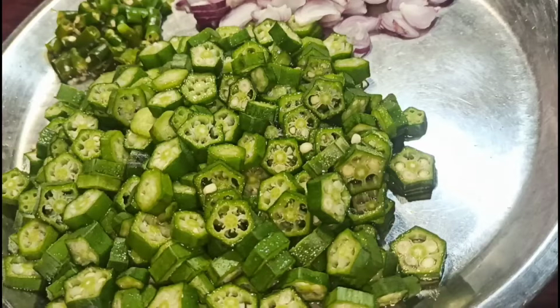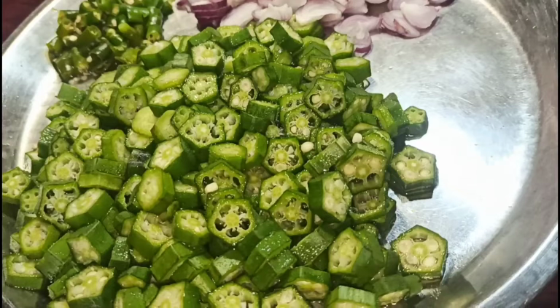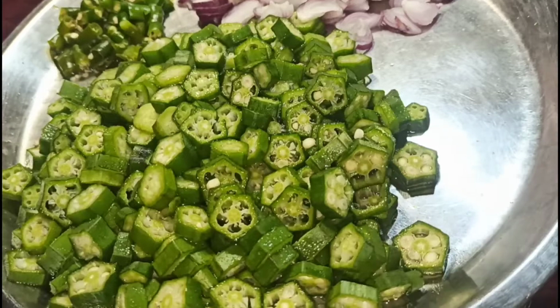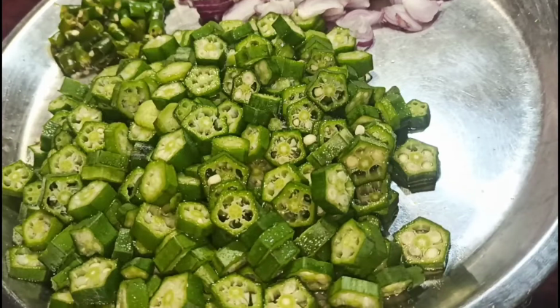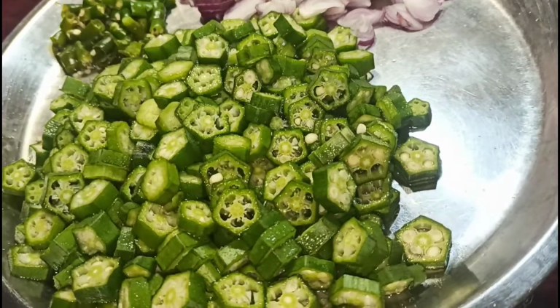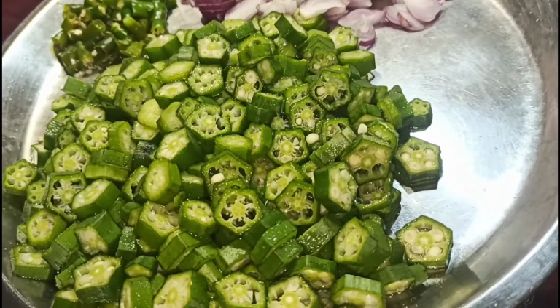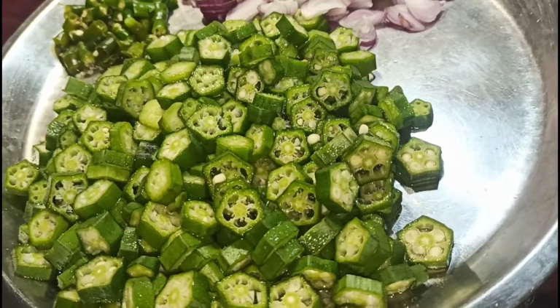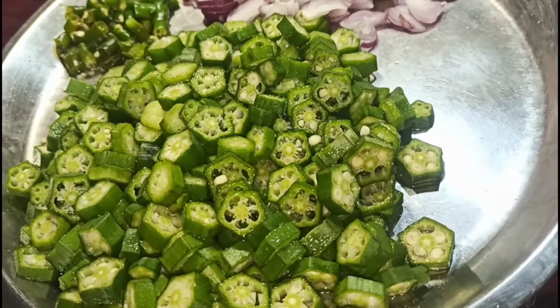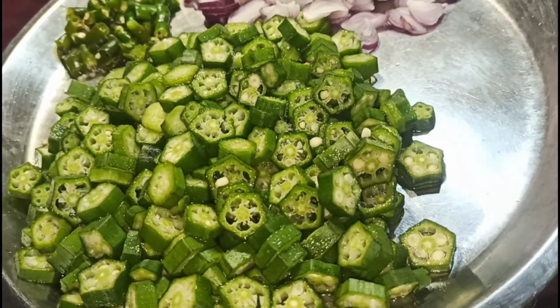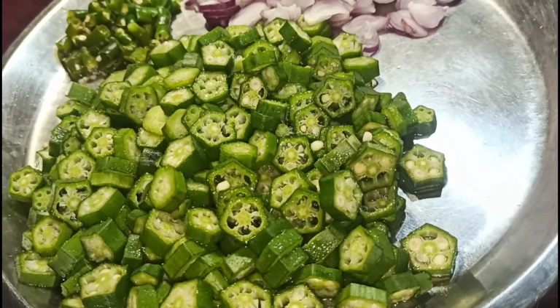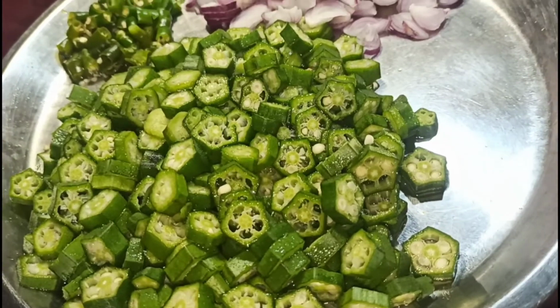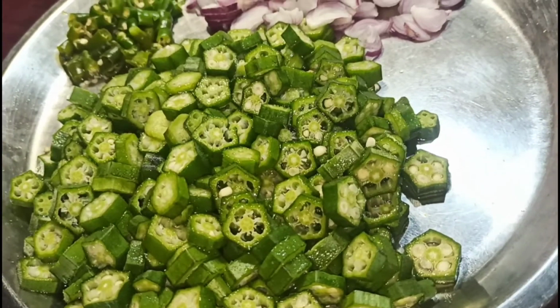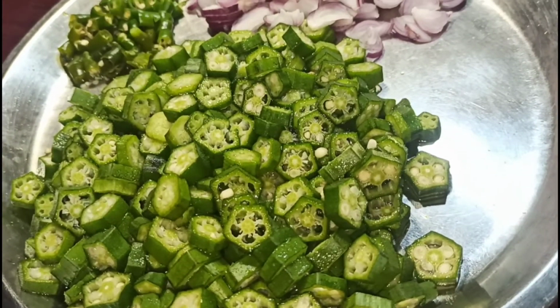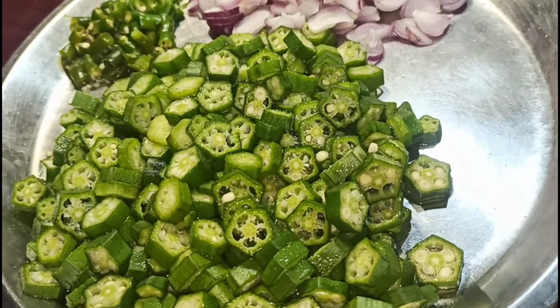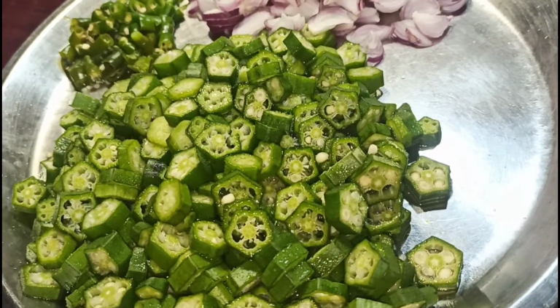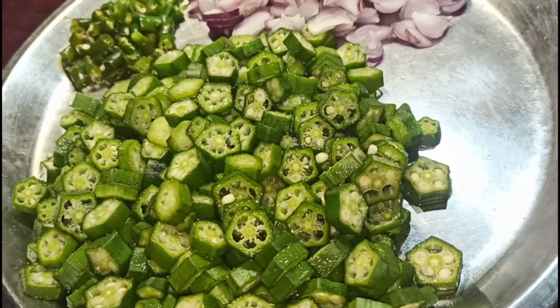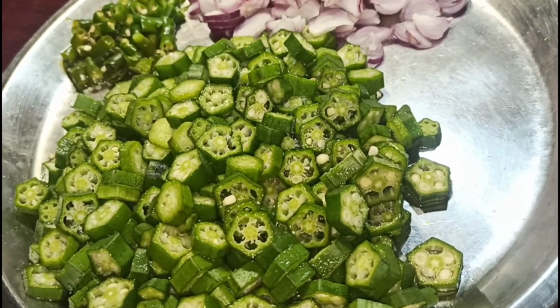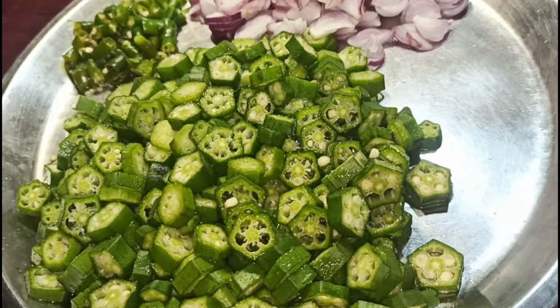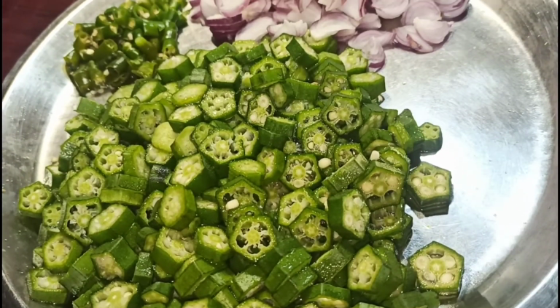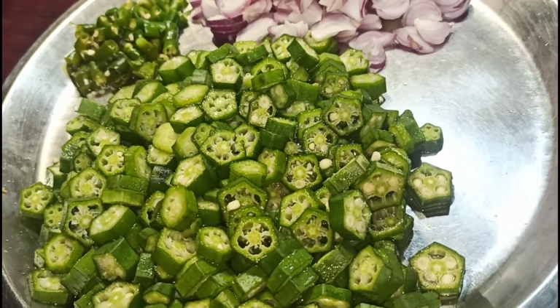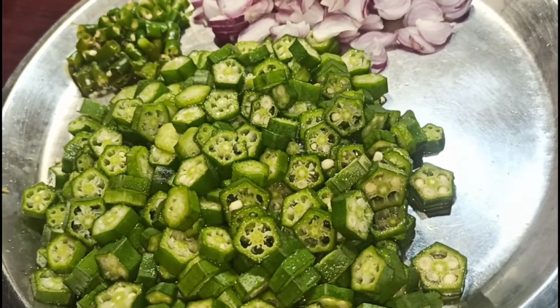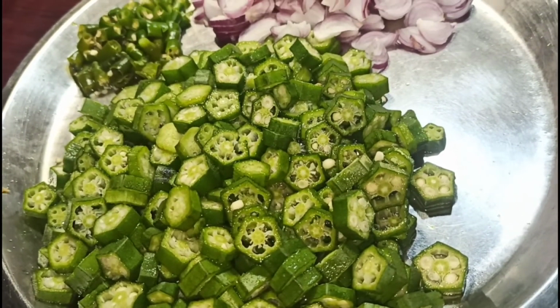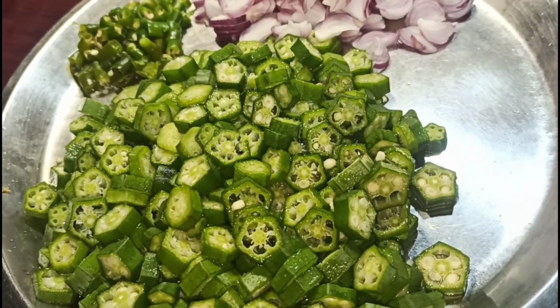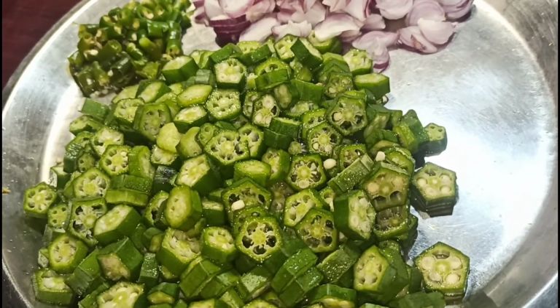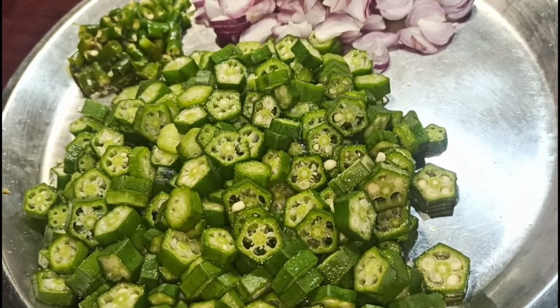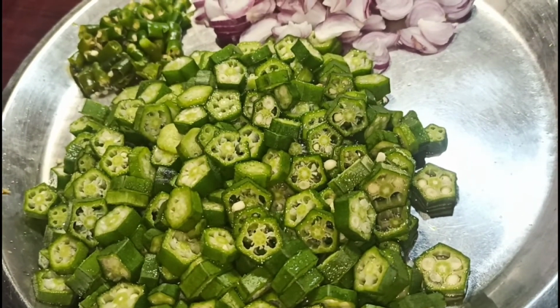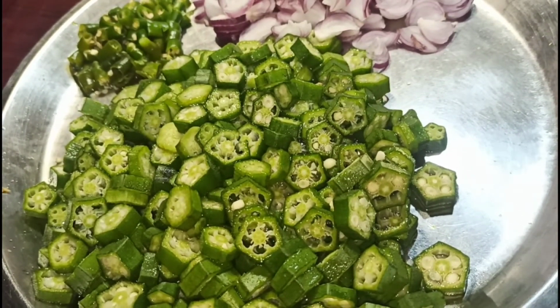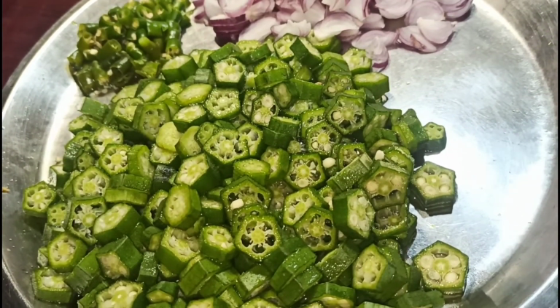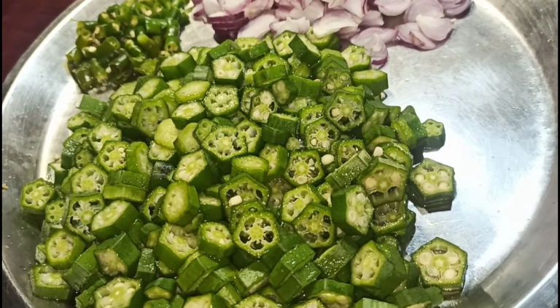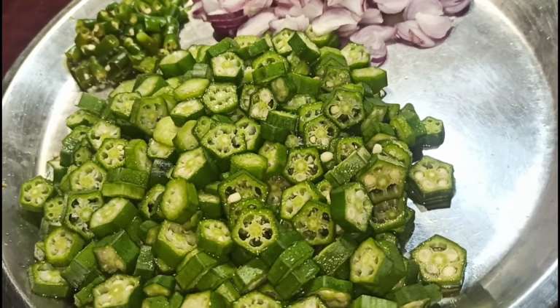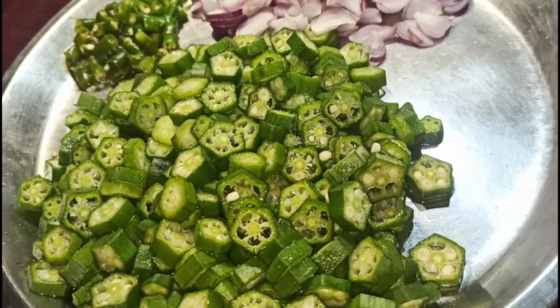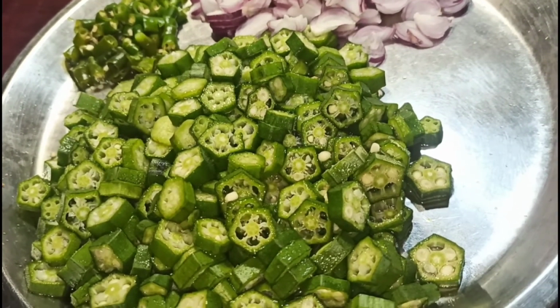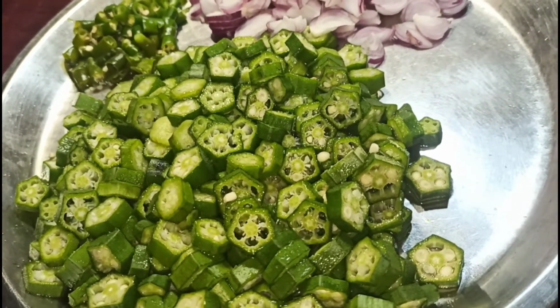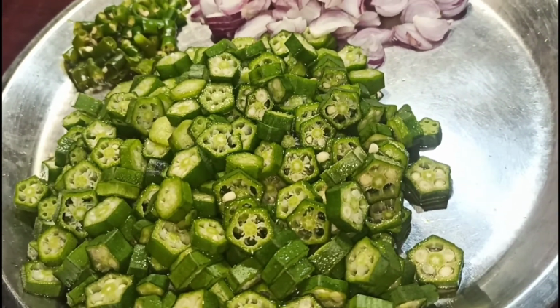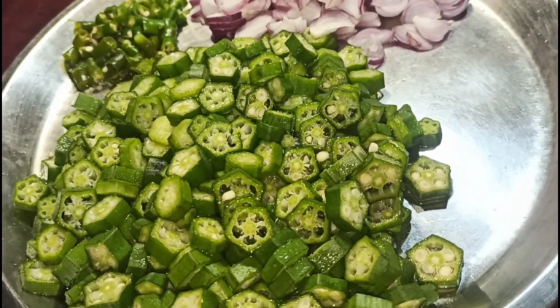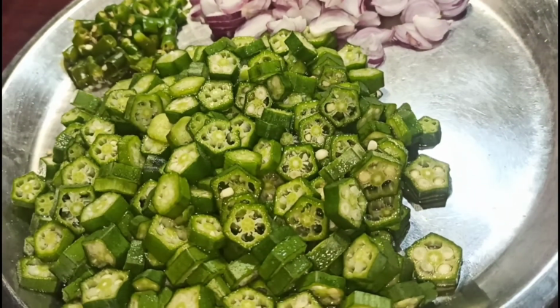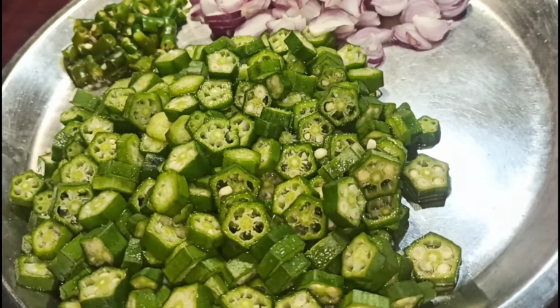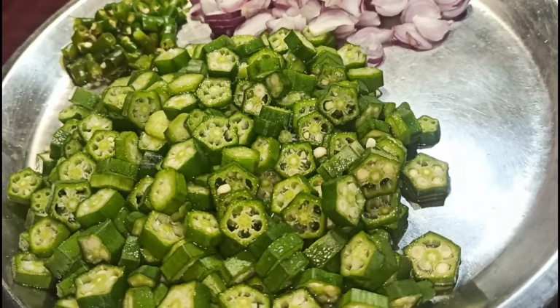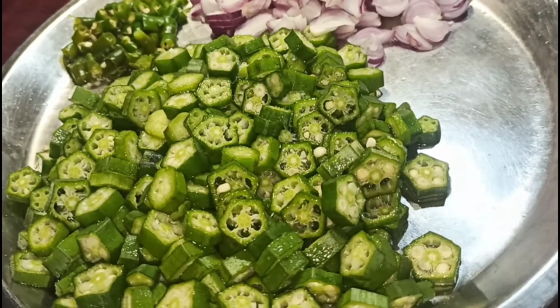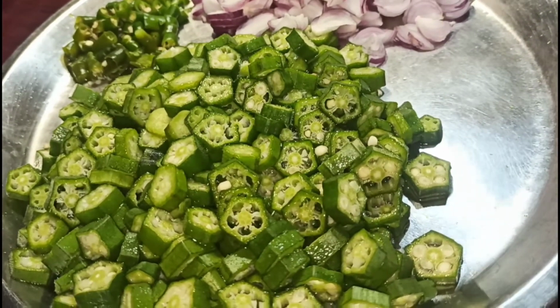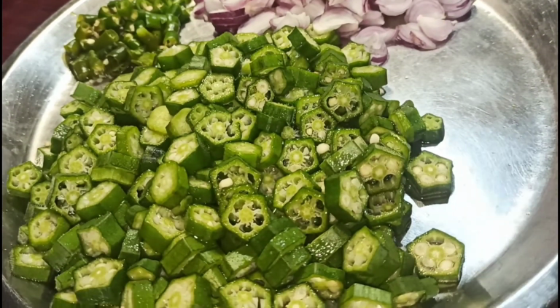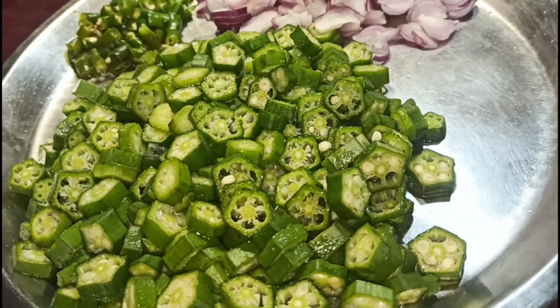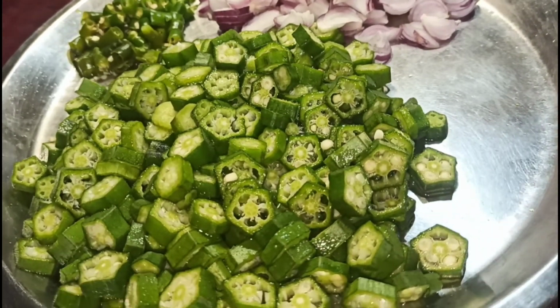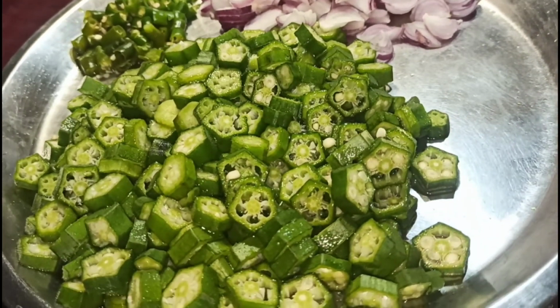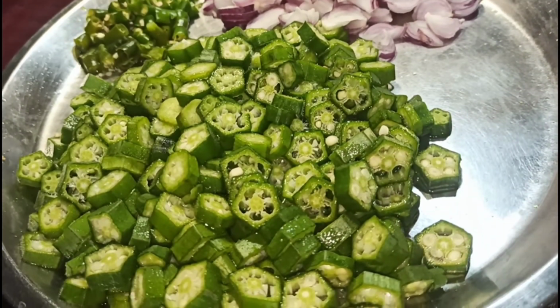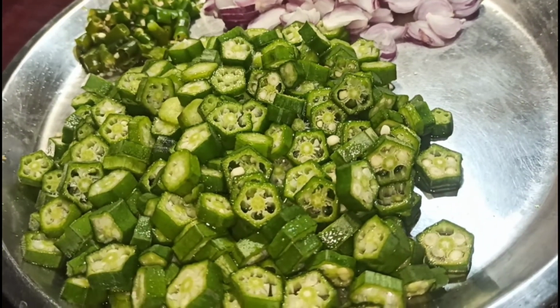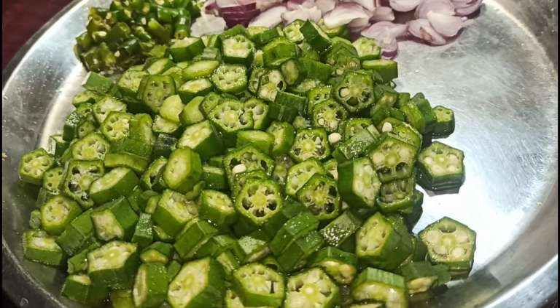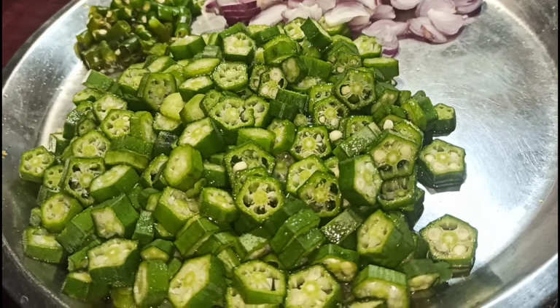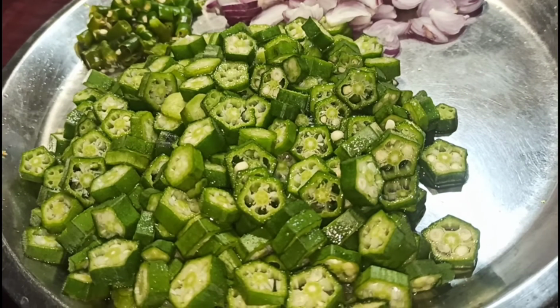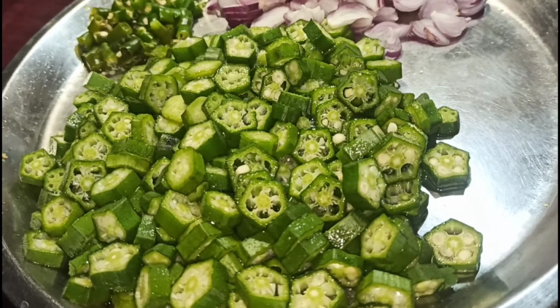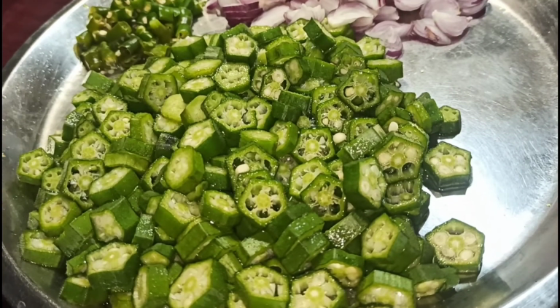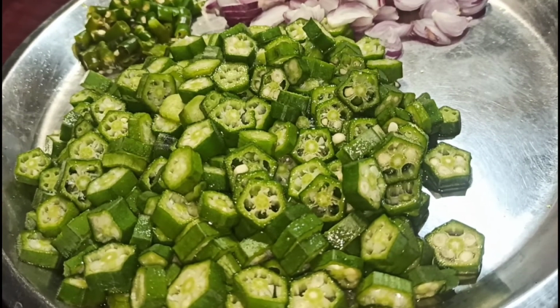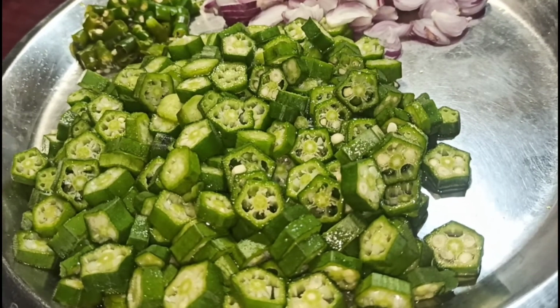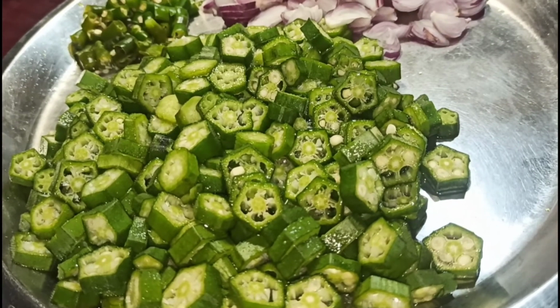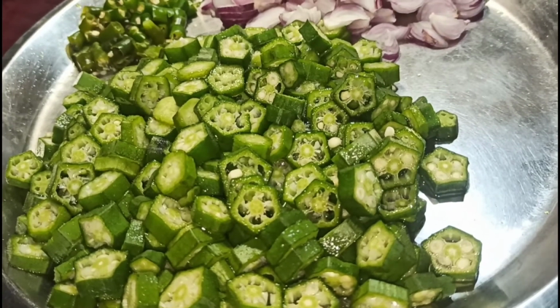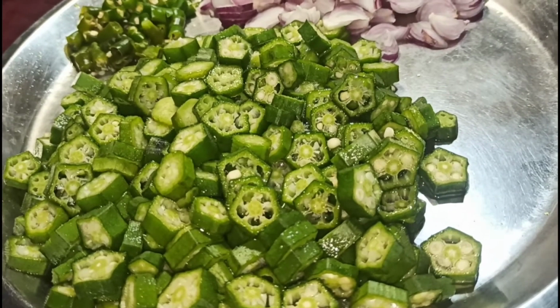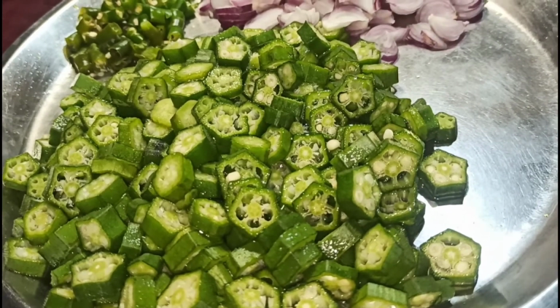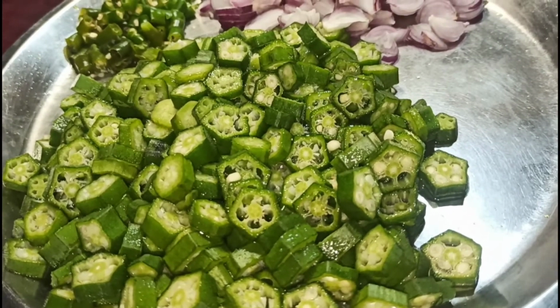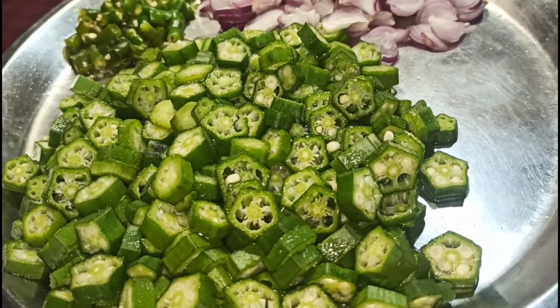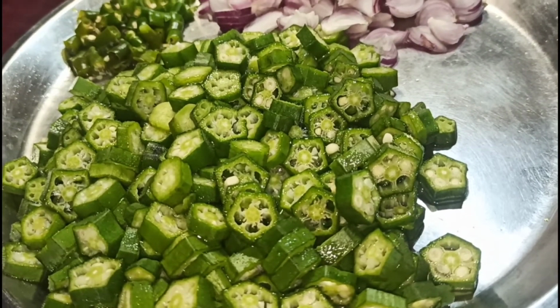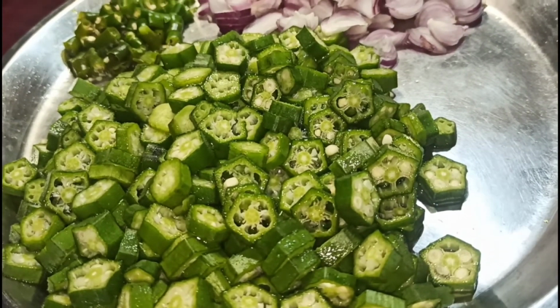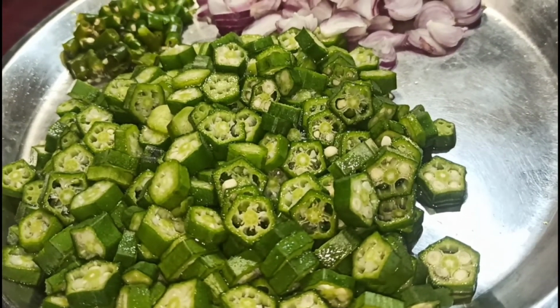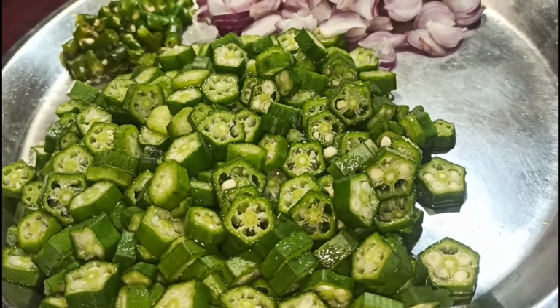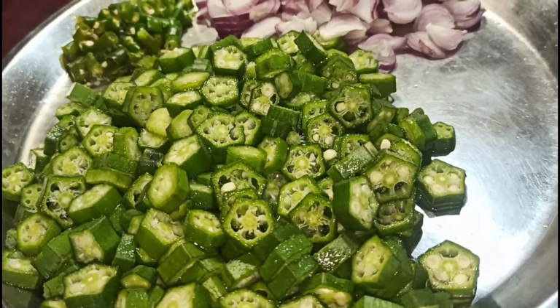Hello everyone, welcome to our channel. Today we are making this recipe.